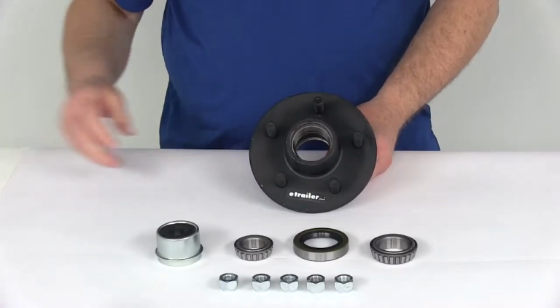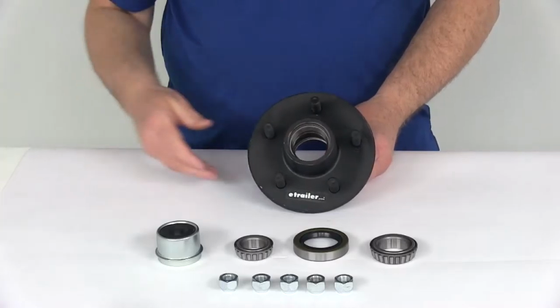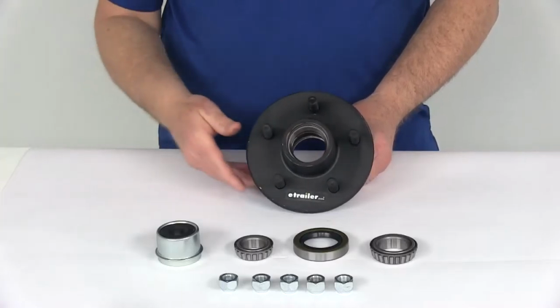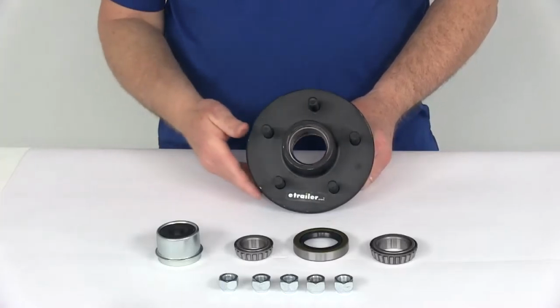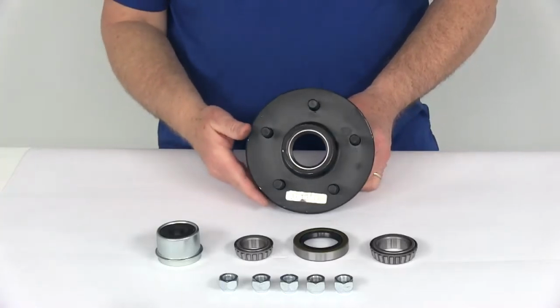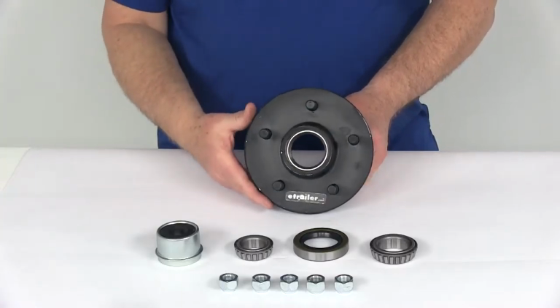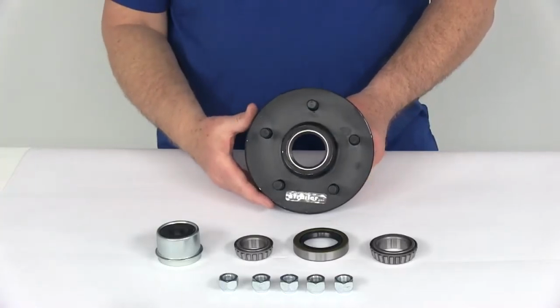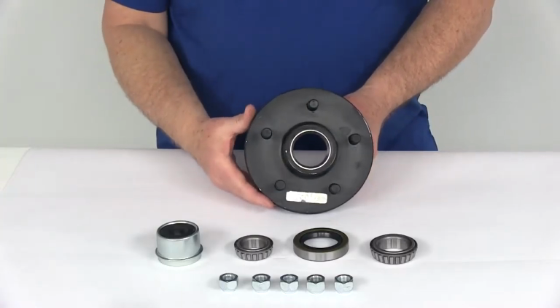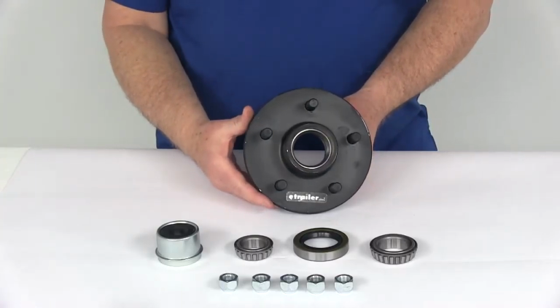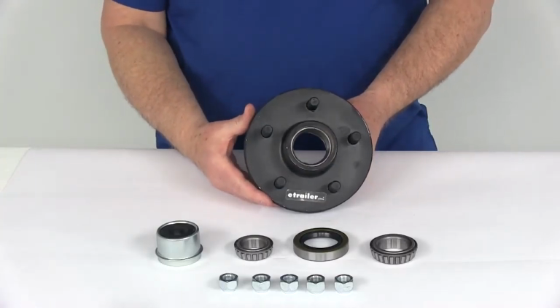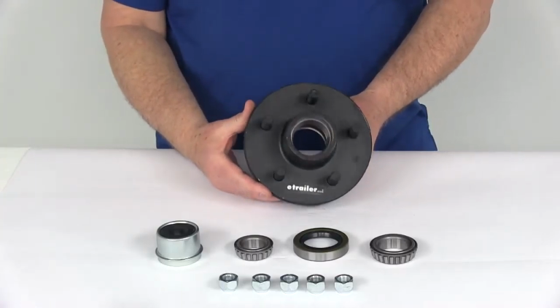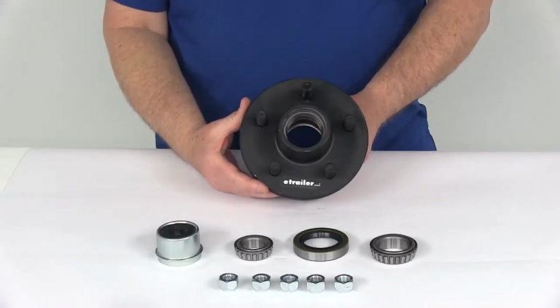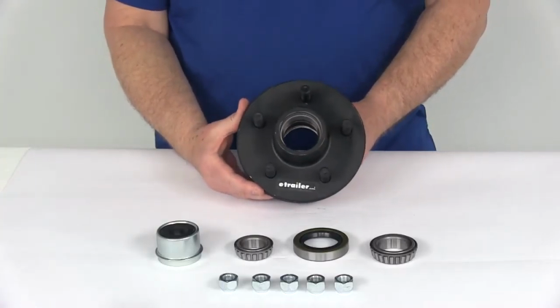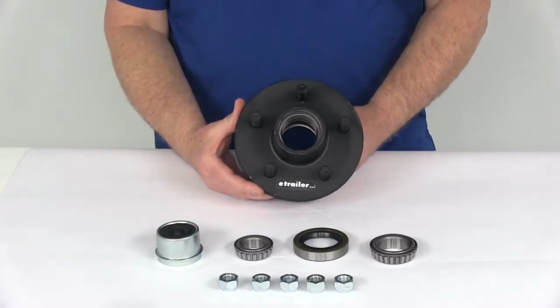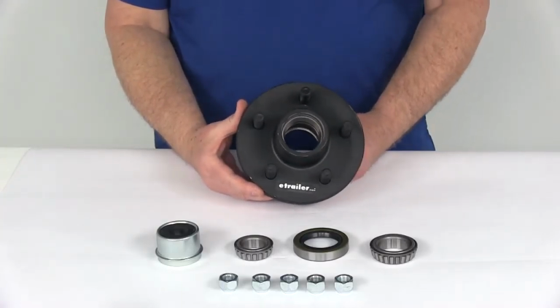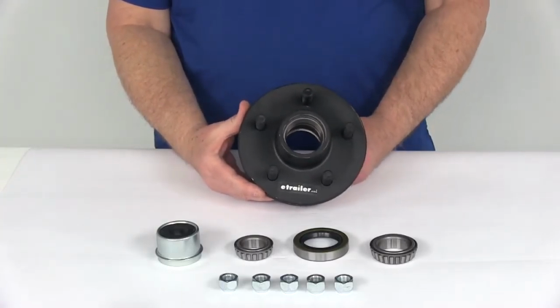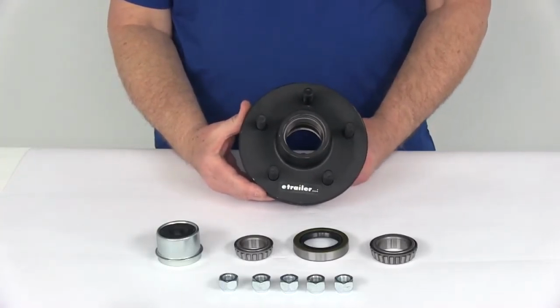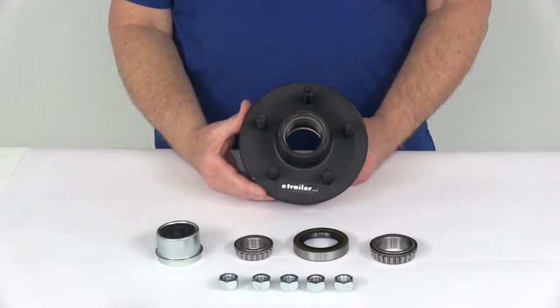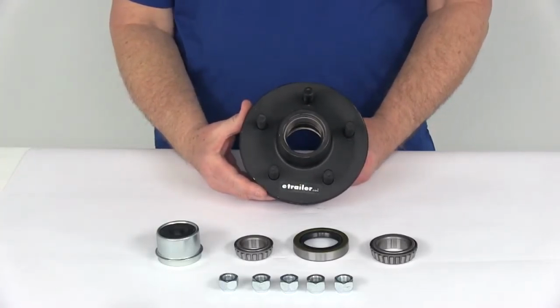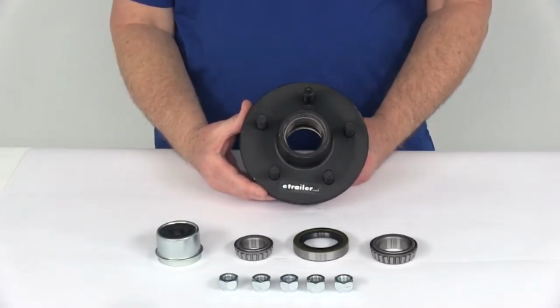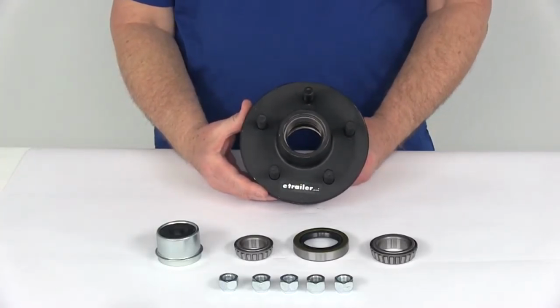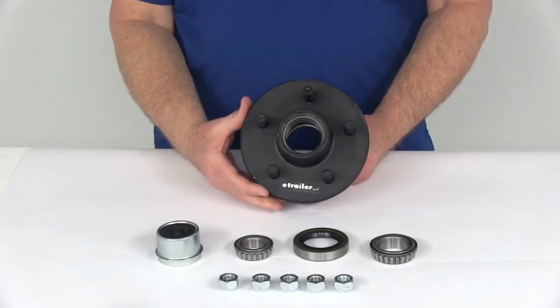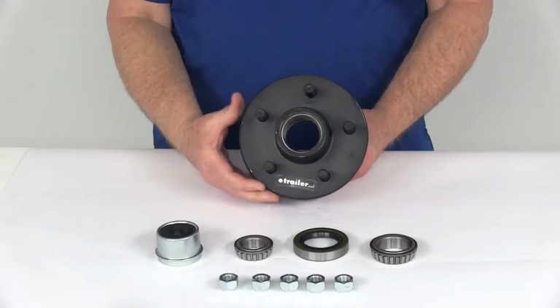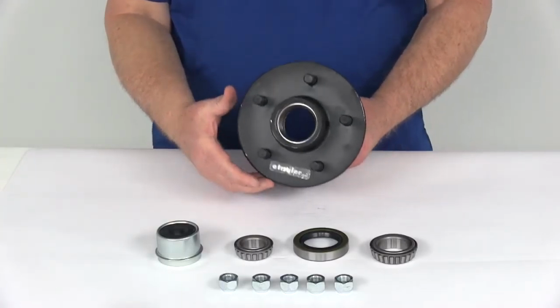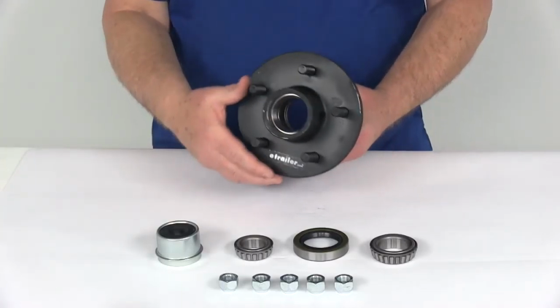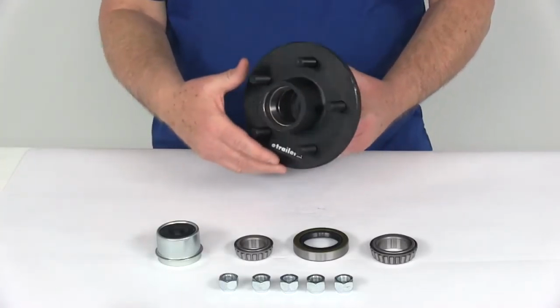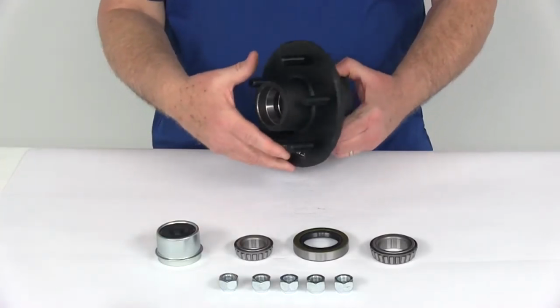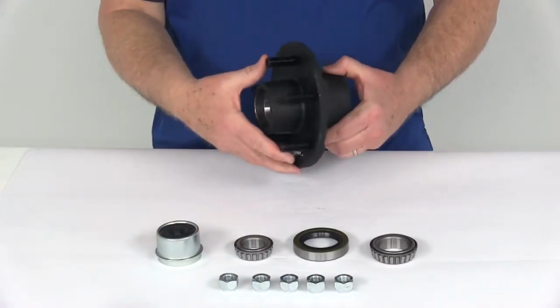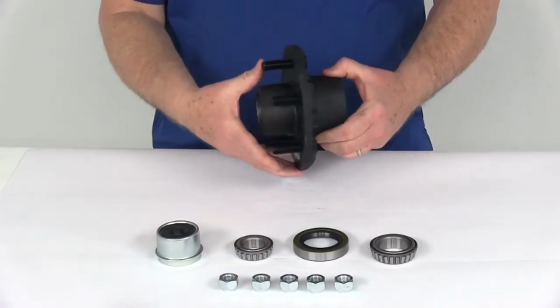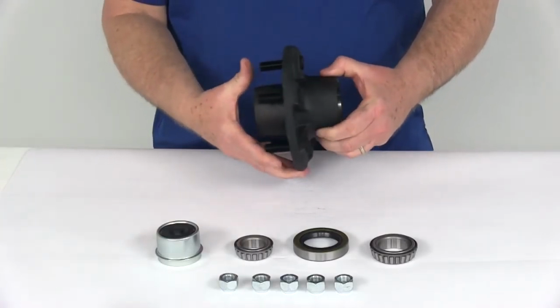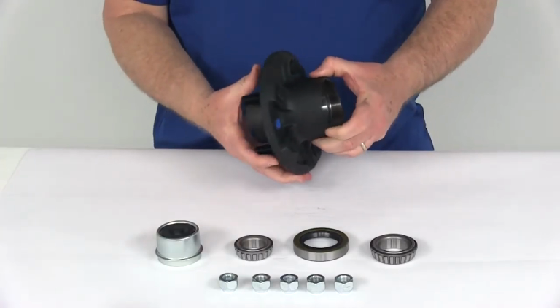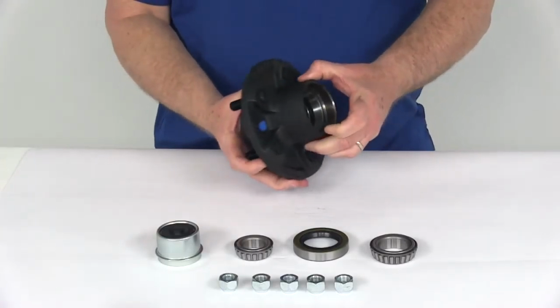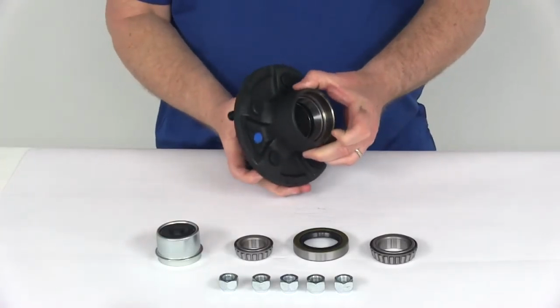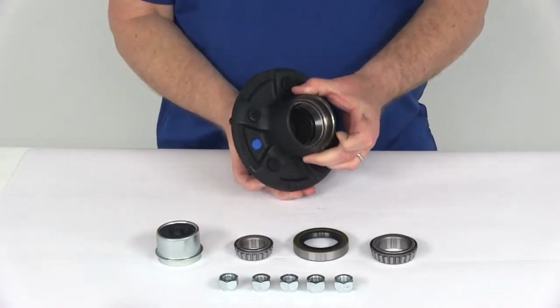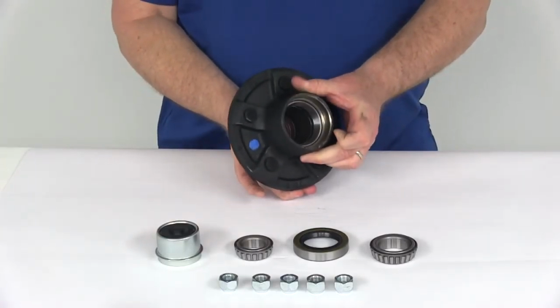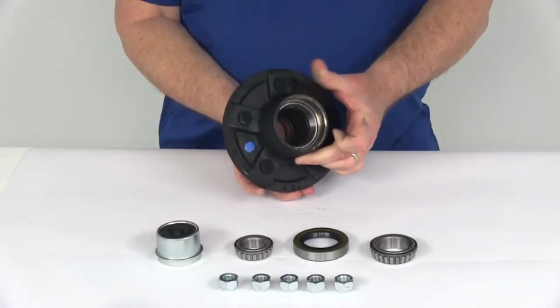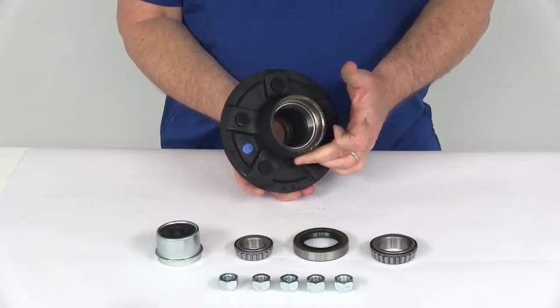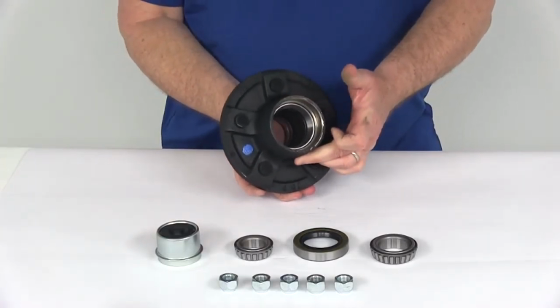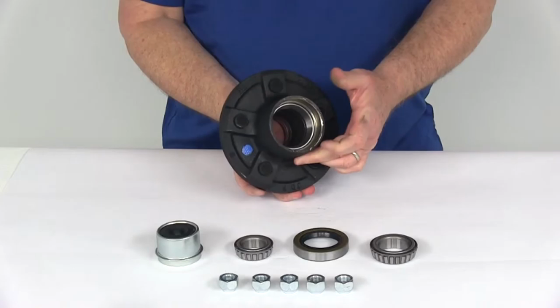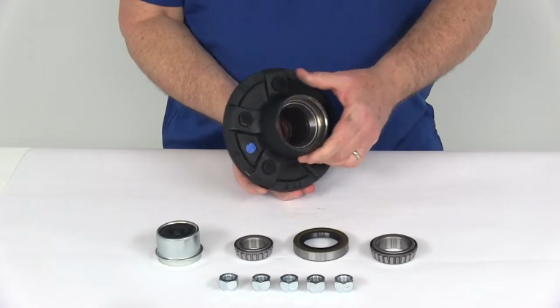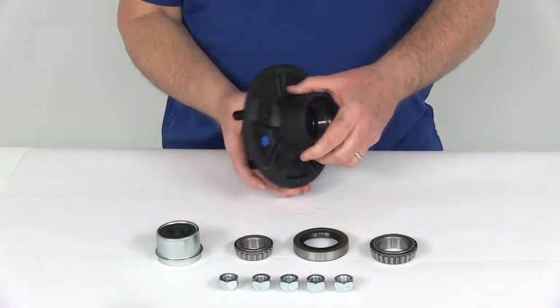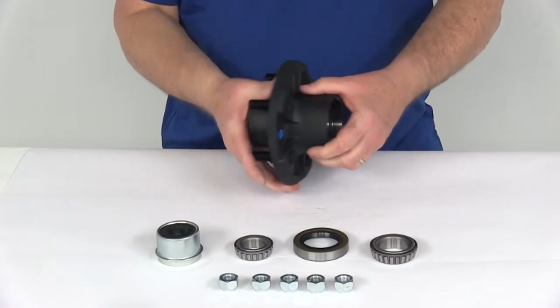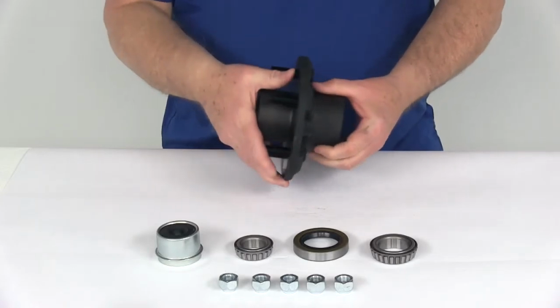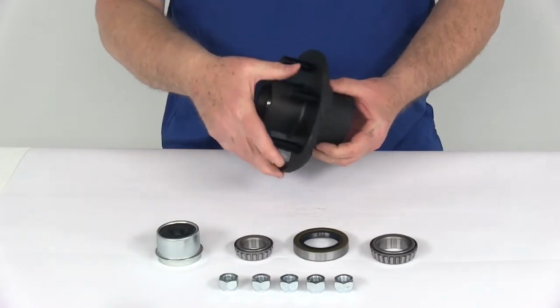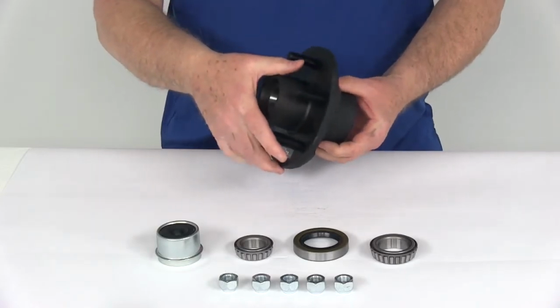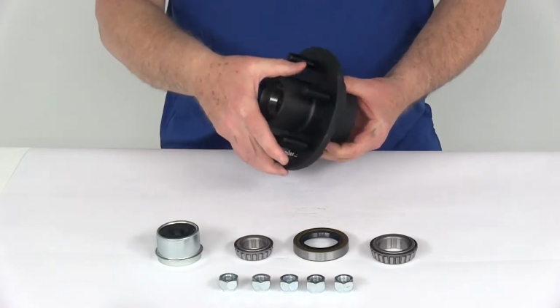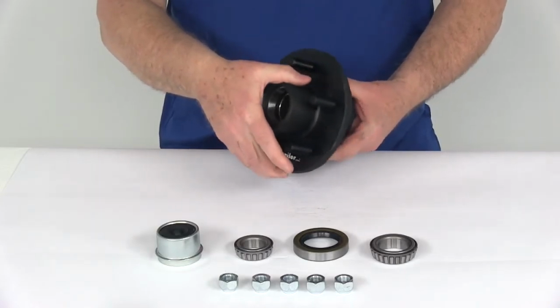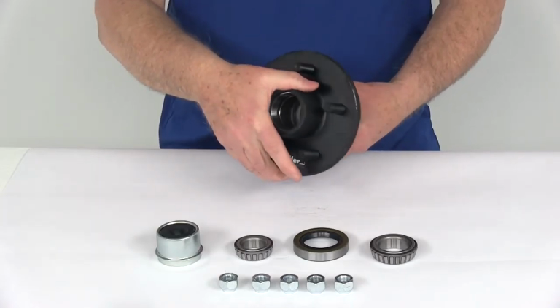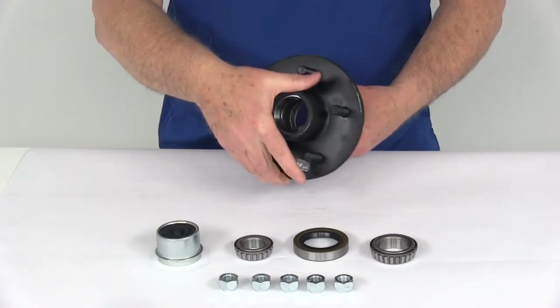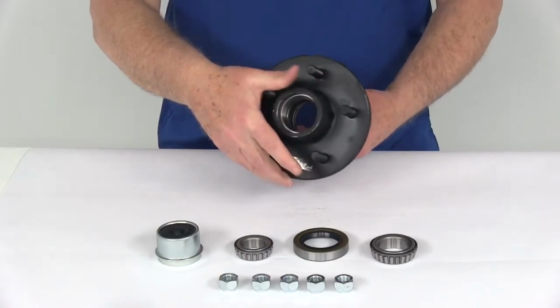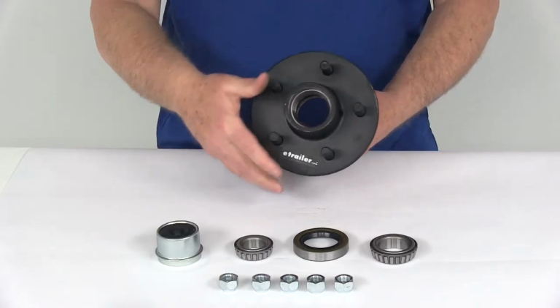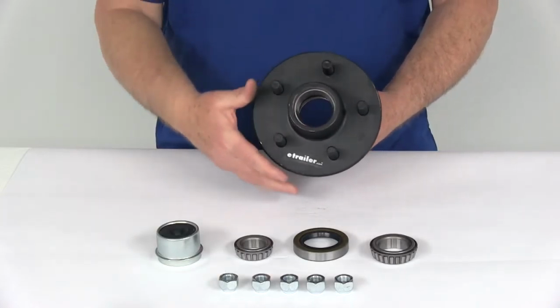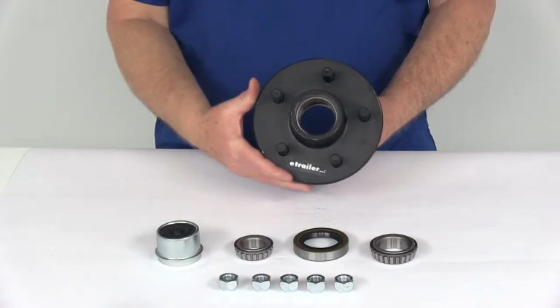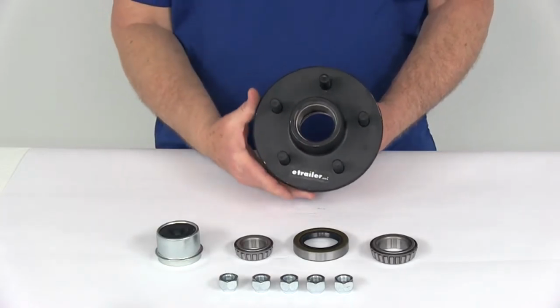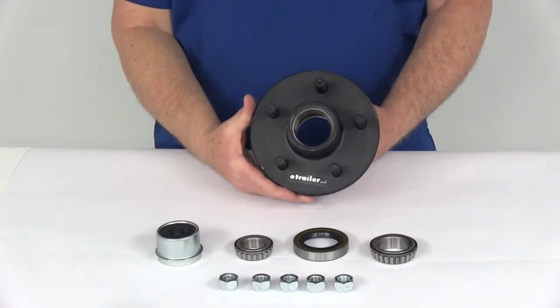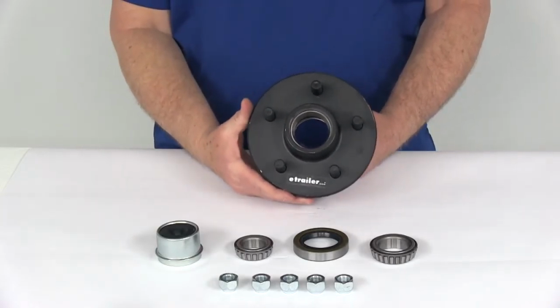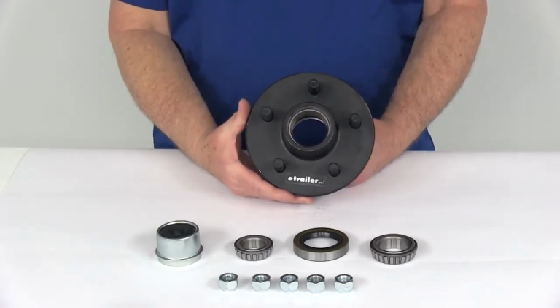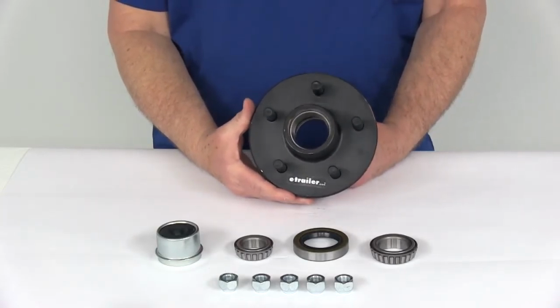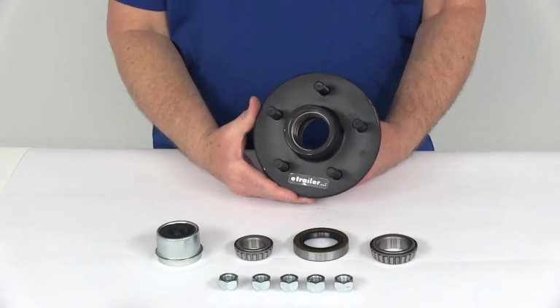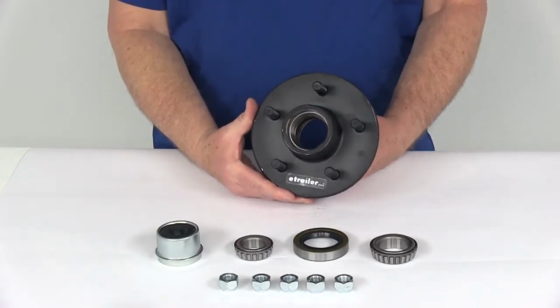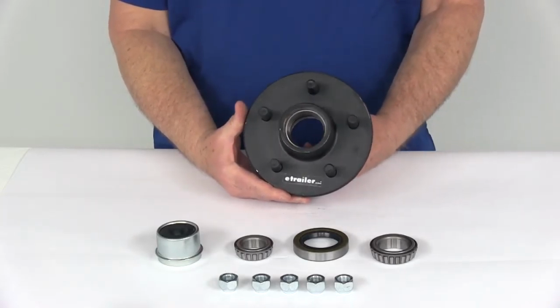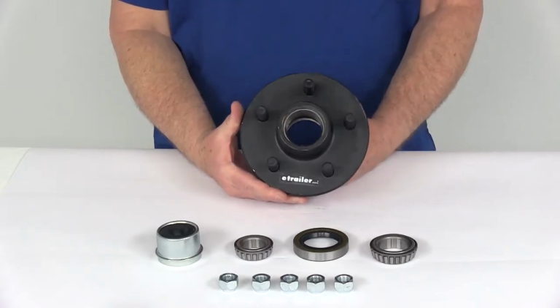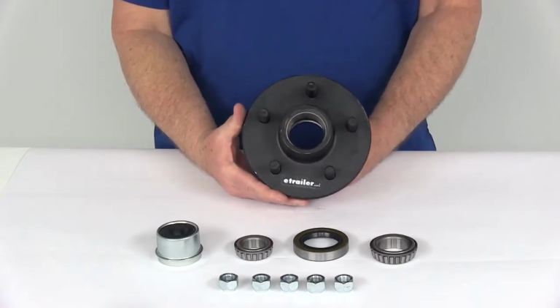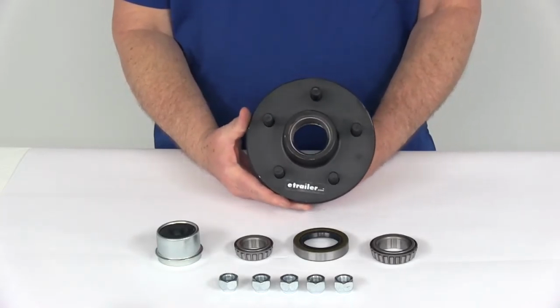Today we're going to take a look at the trailer idler hub assembly for 3500 pound EZLube axles. This has a 5 on 4 and a half inch bolt pattern.